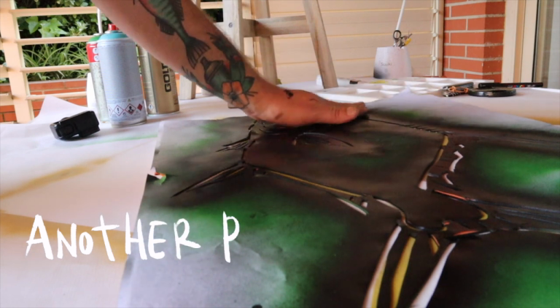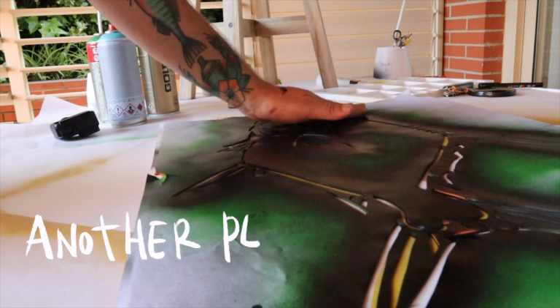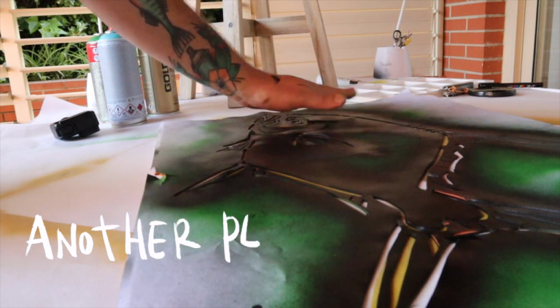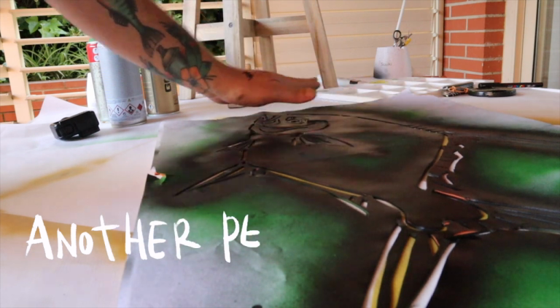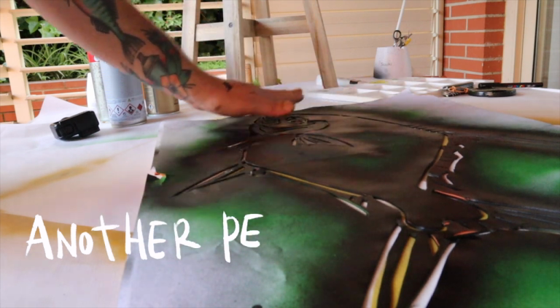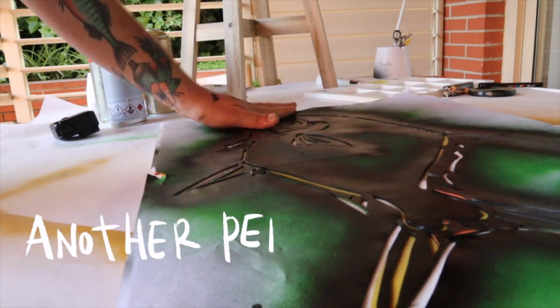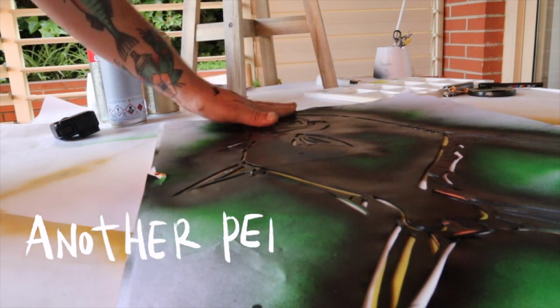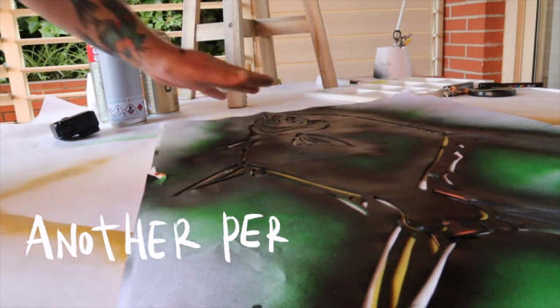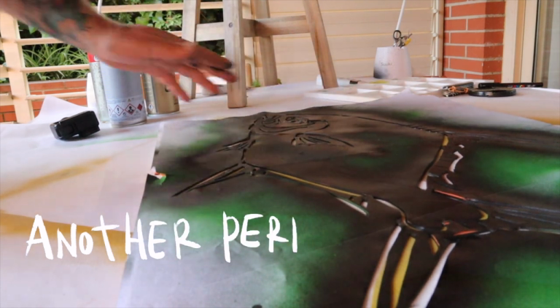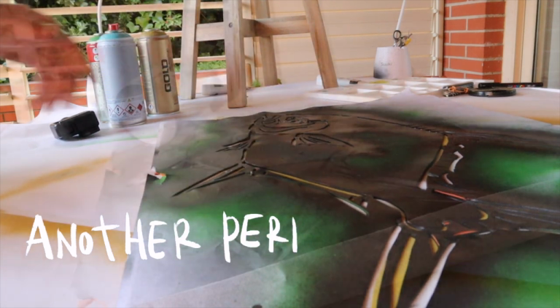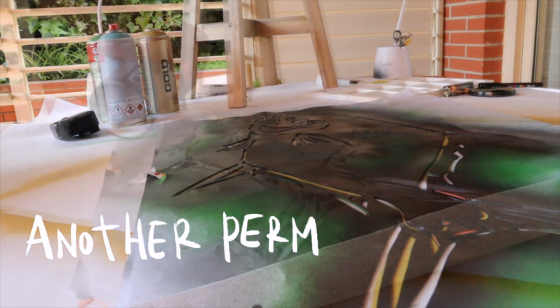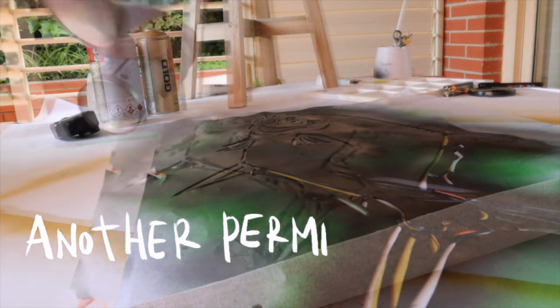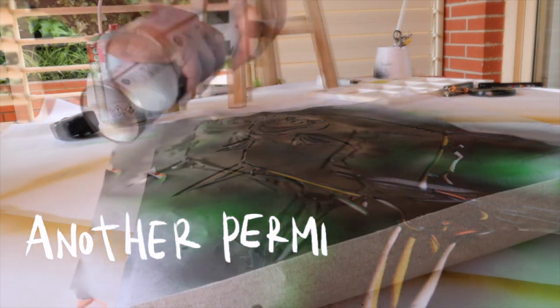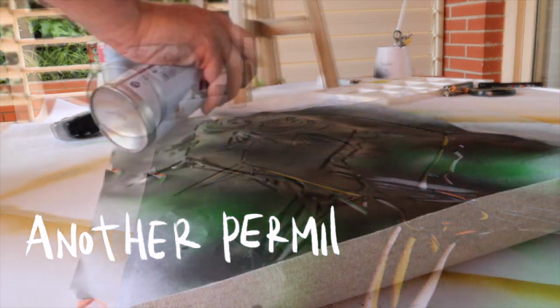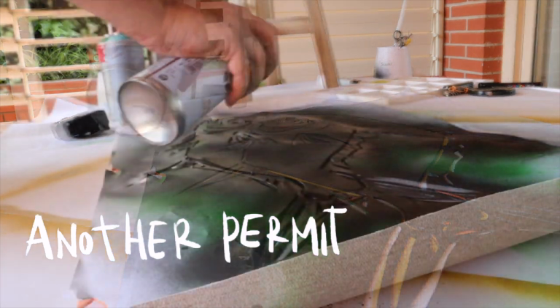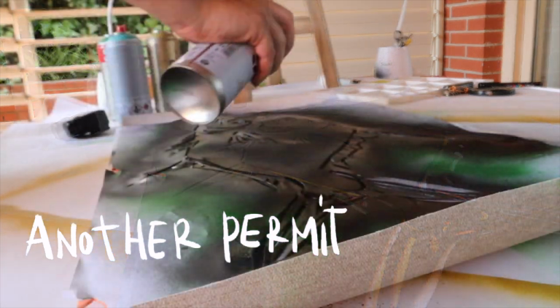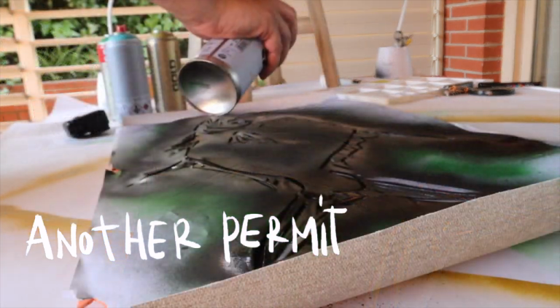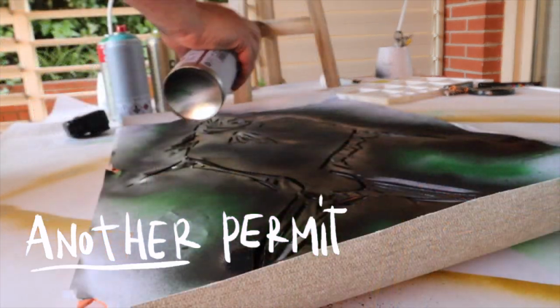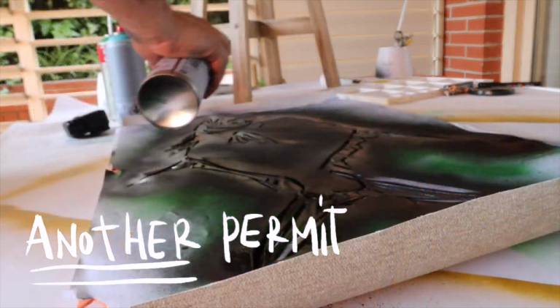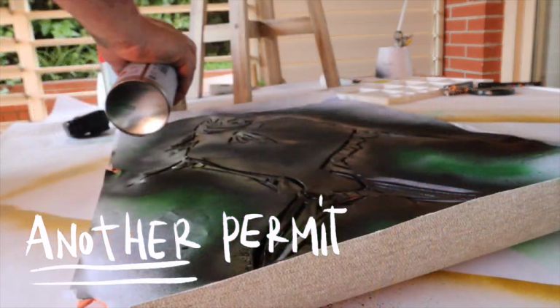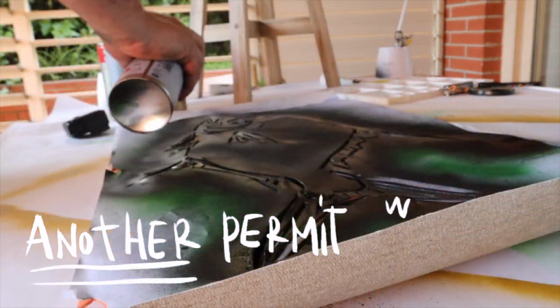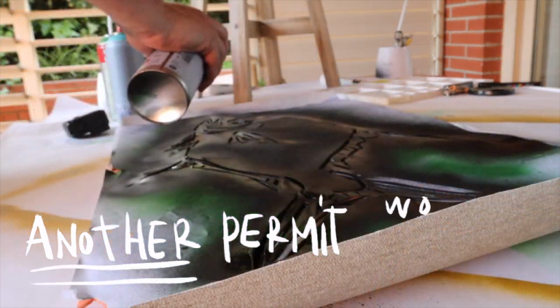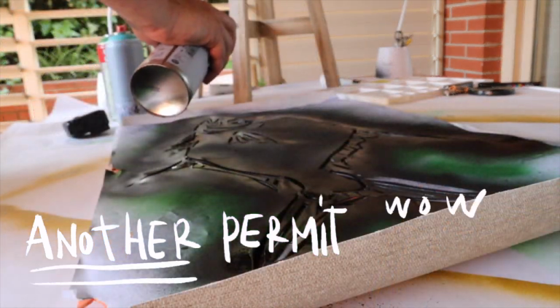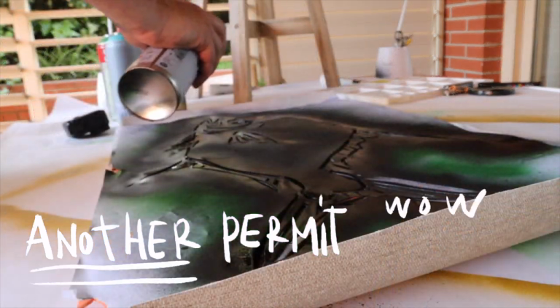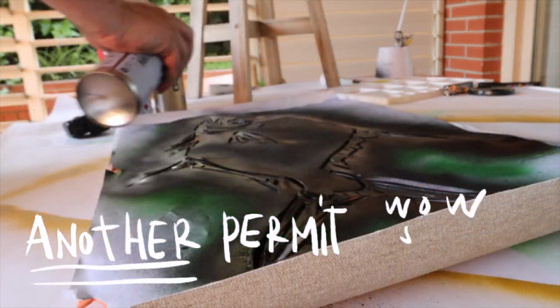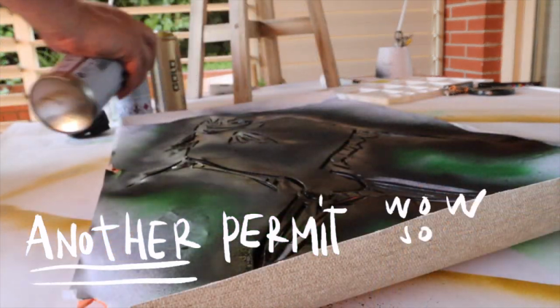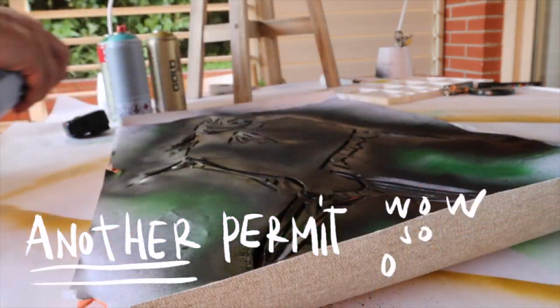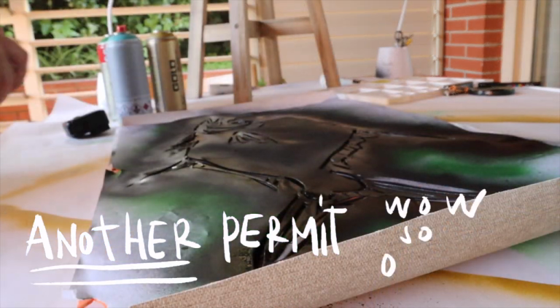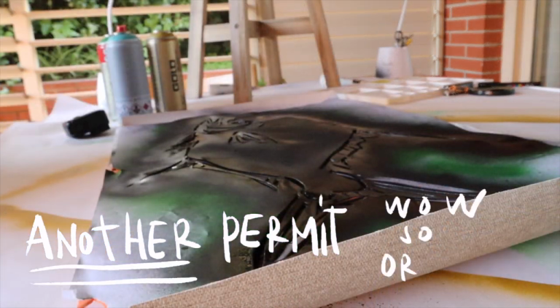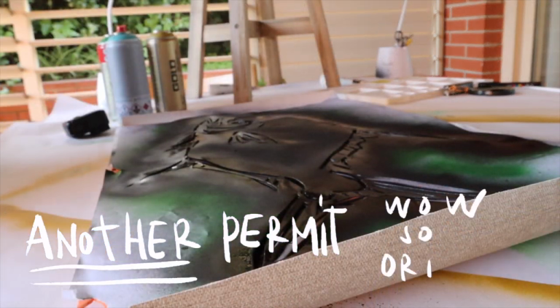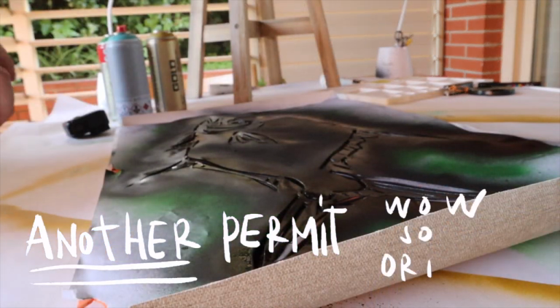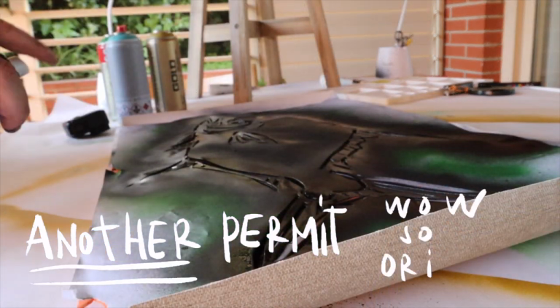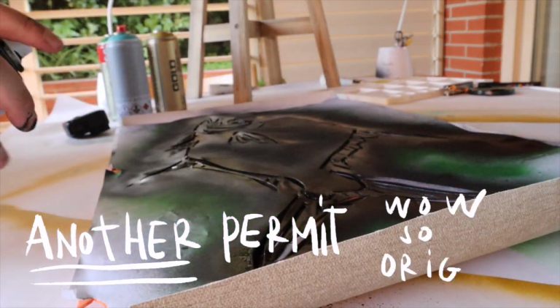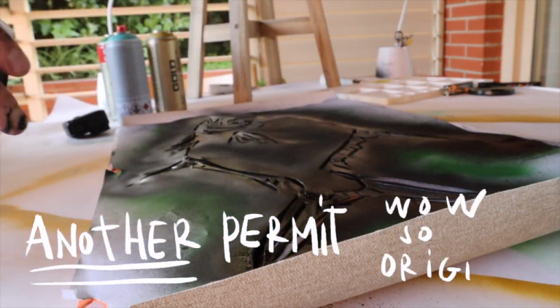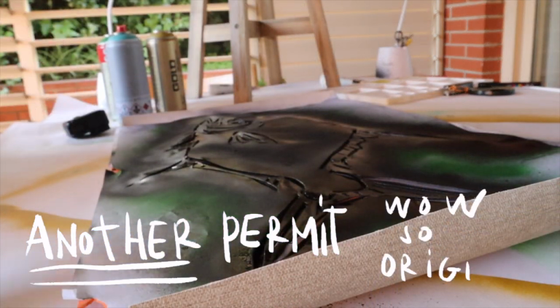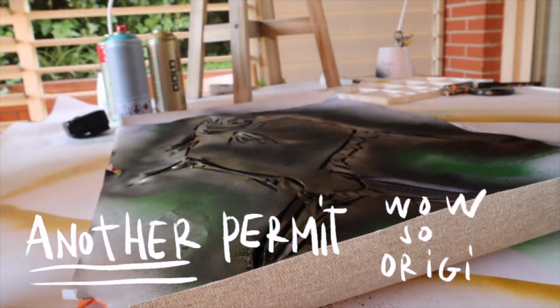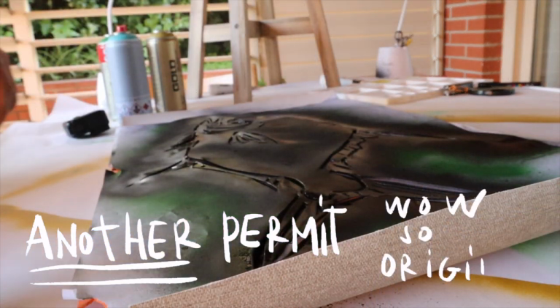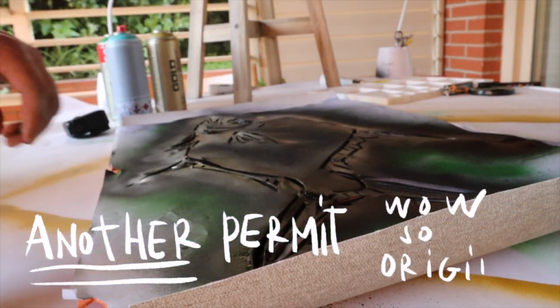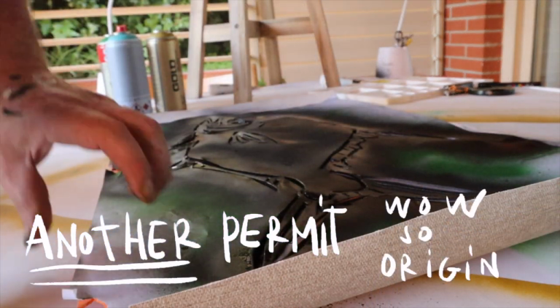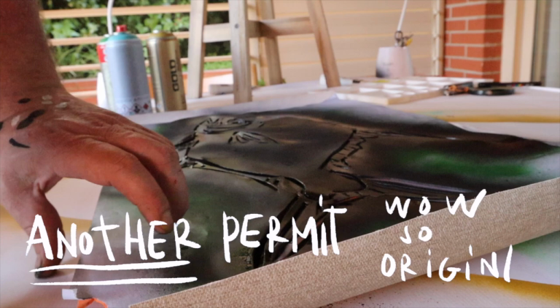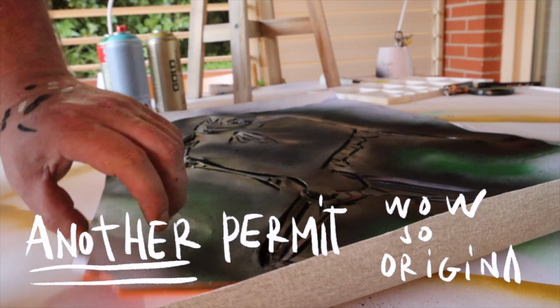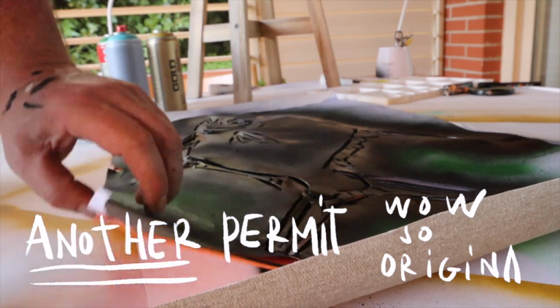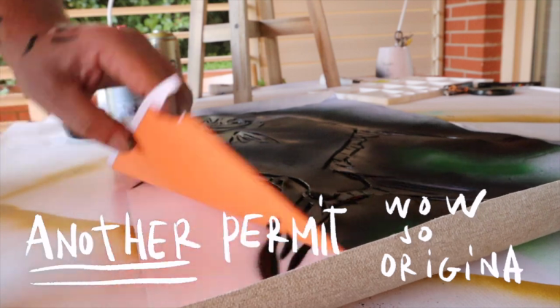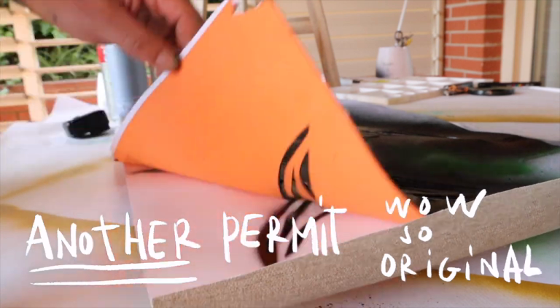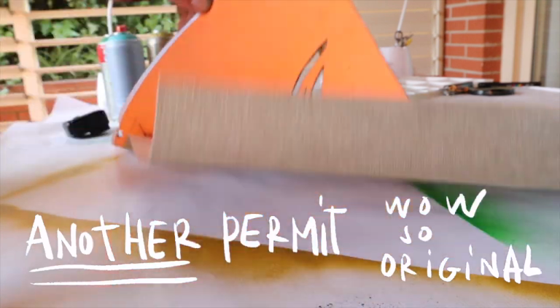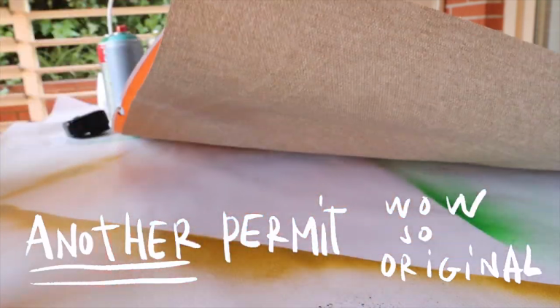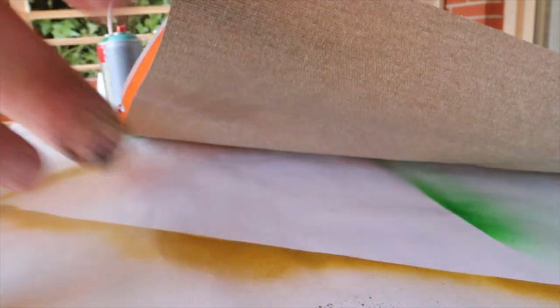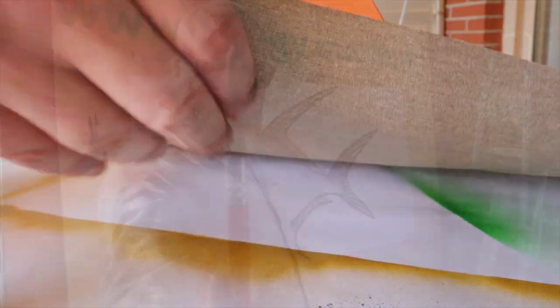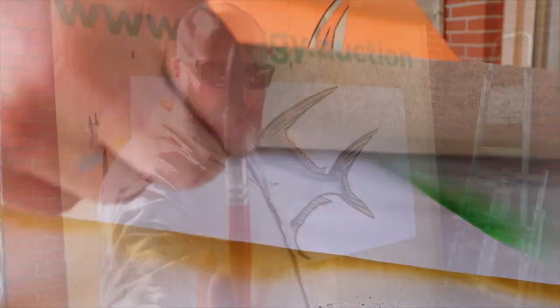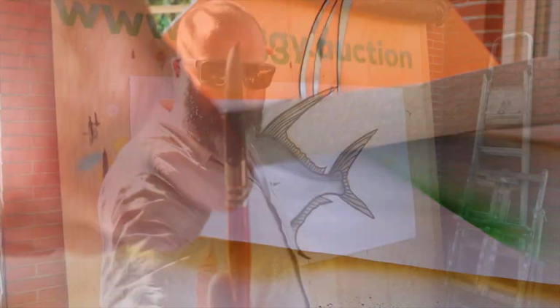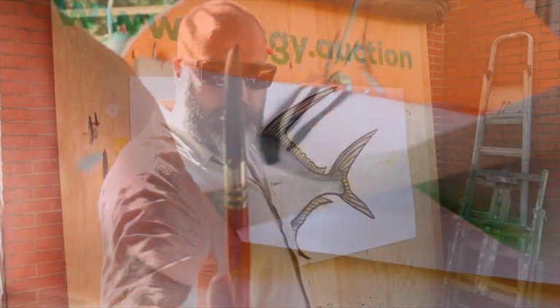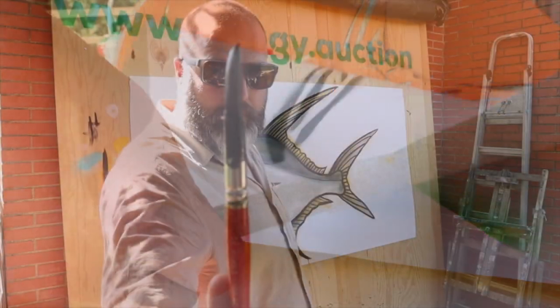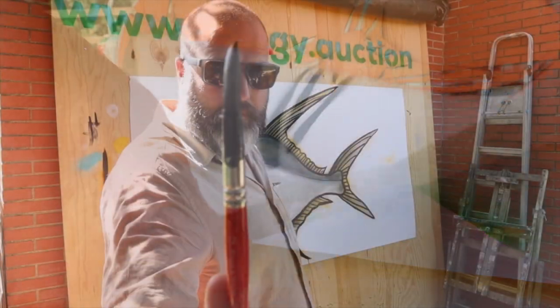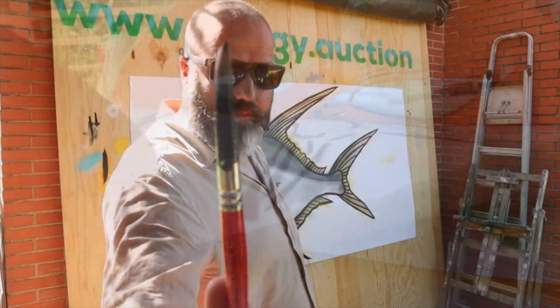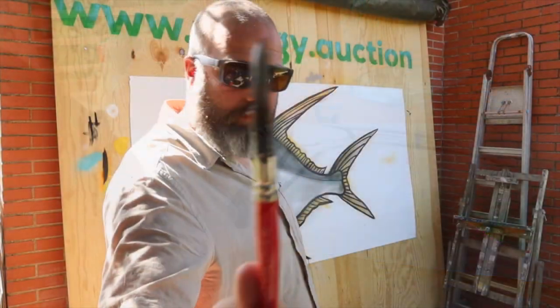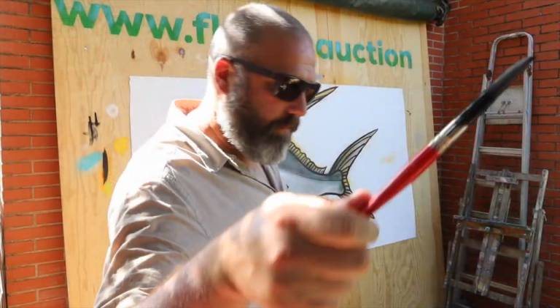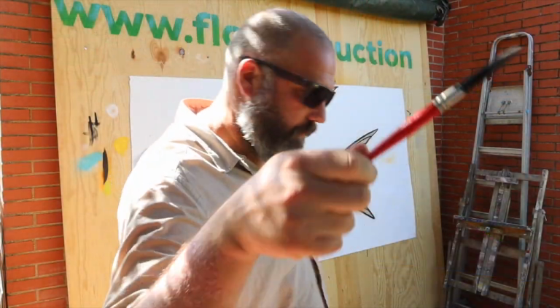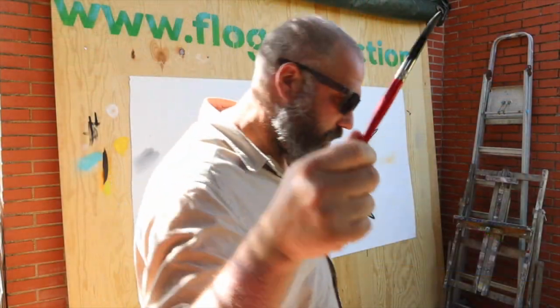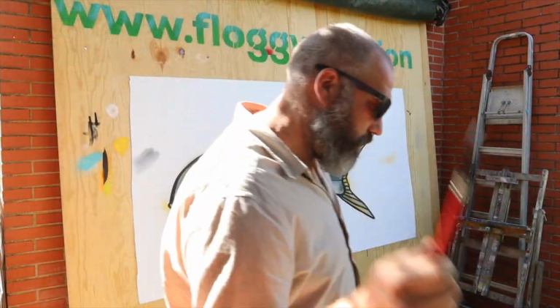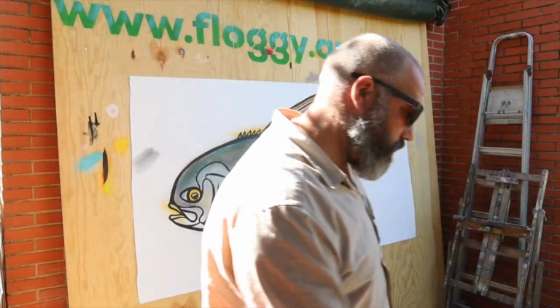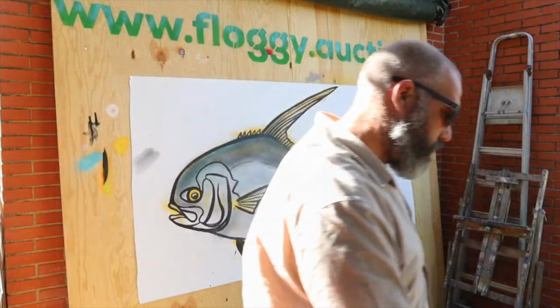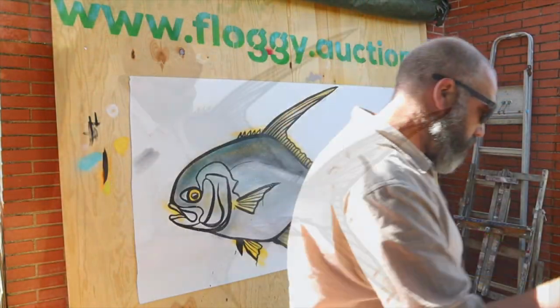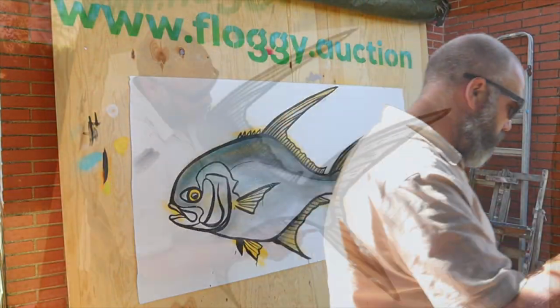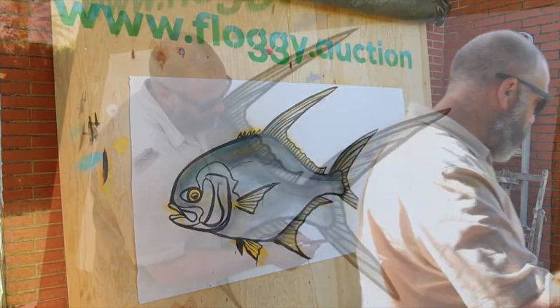I'm really good at keeping myself busy — with painting fish, that is. Okay, back to painting.